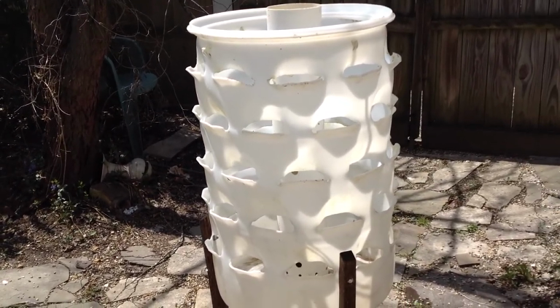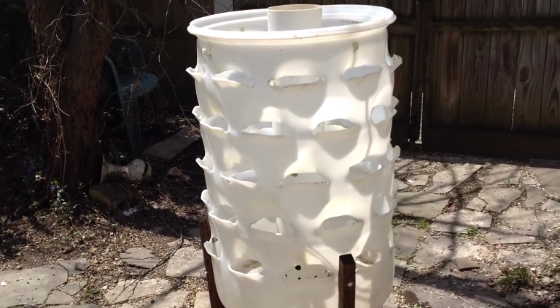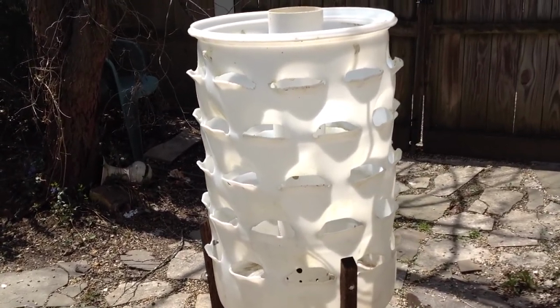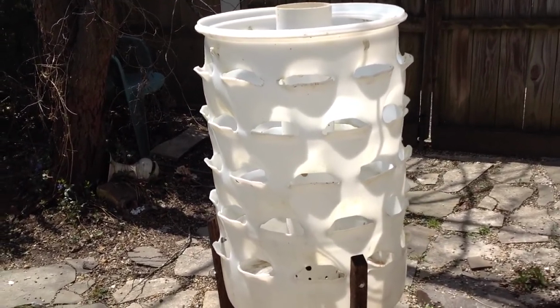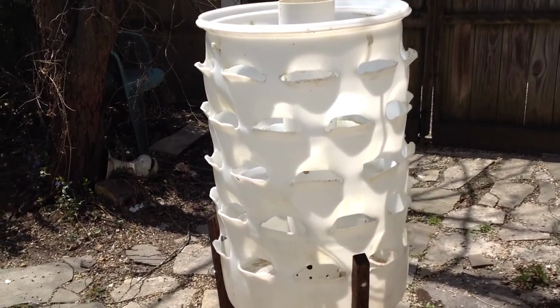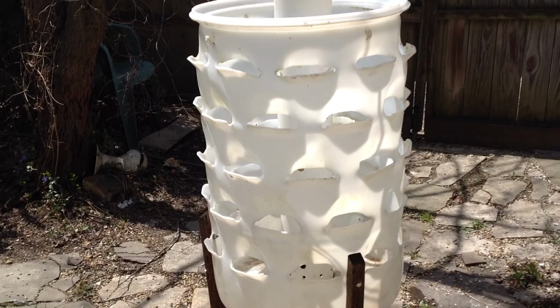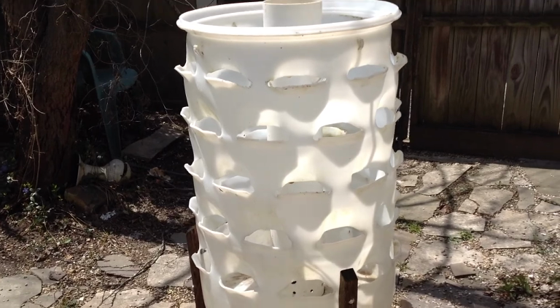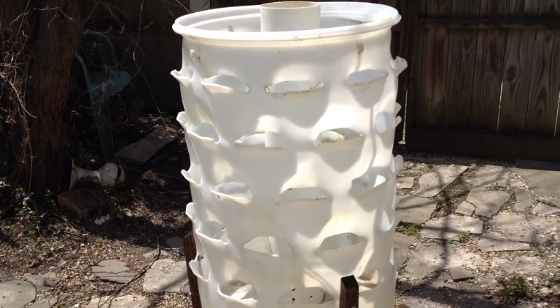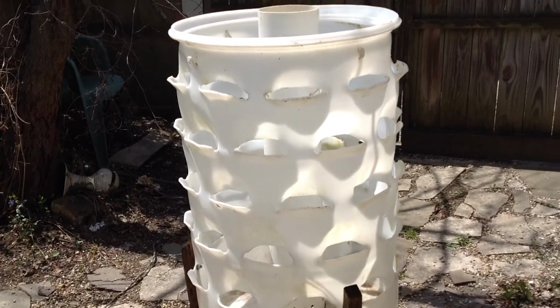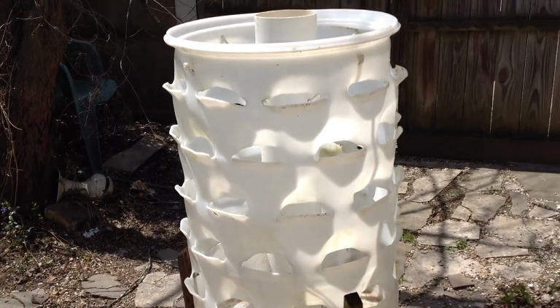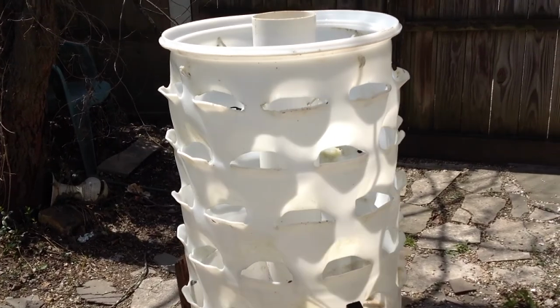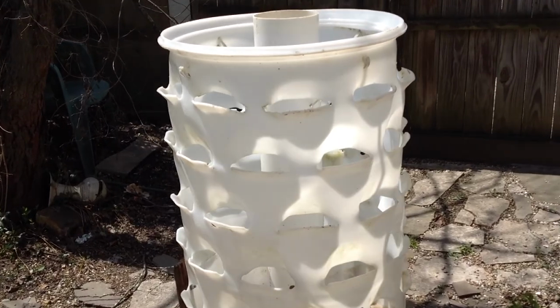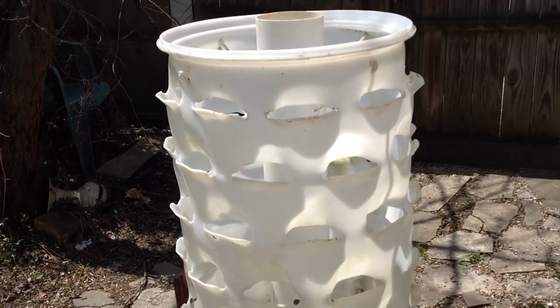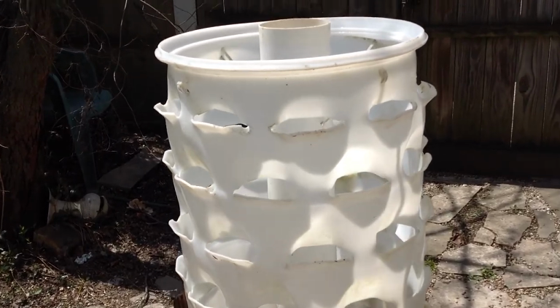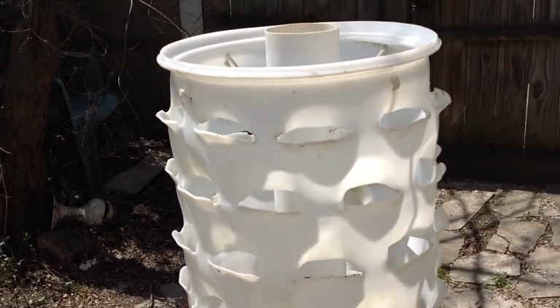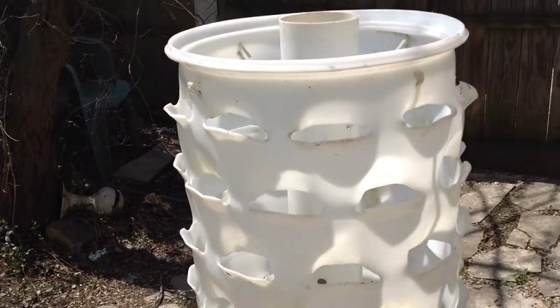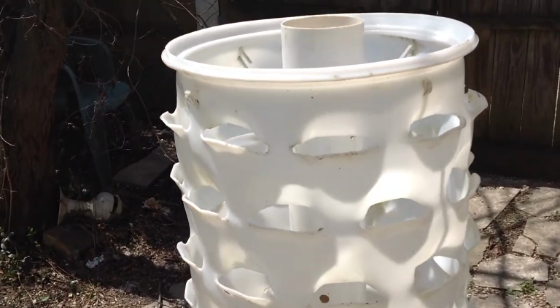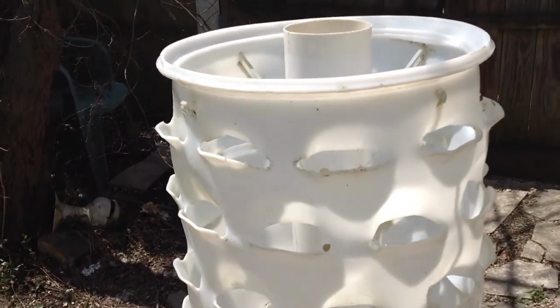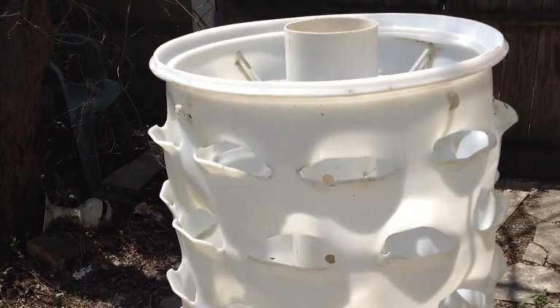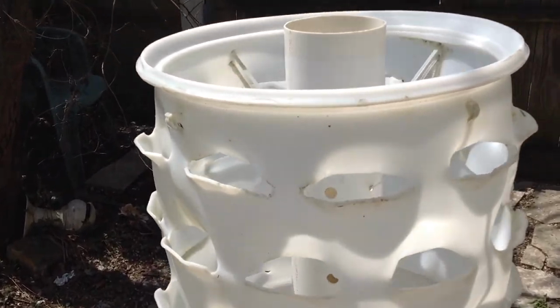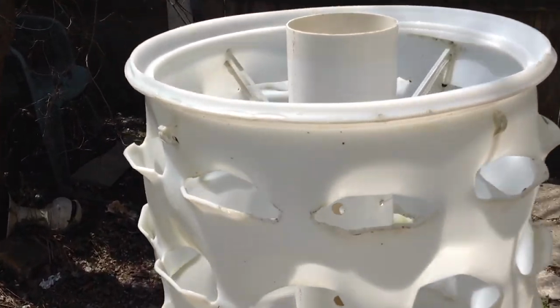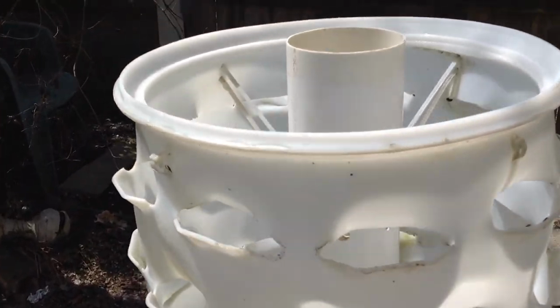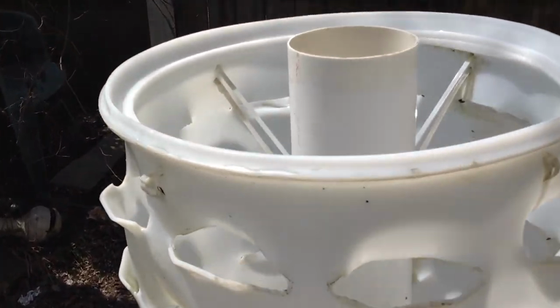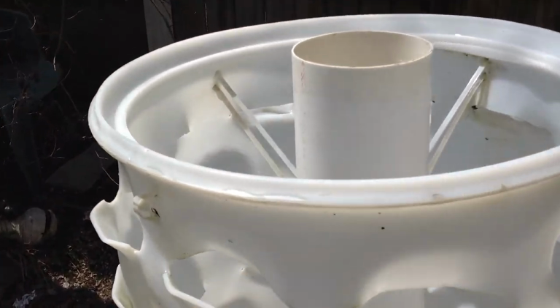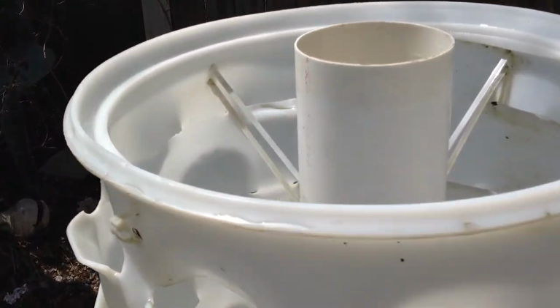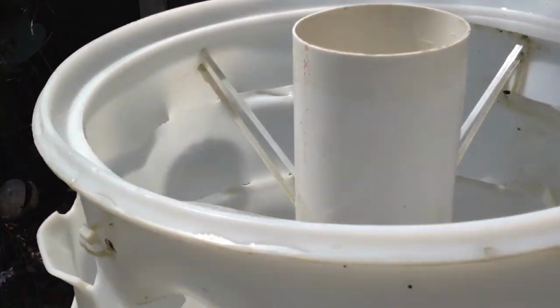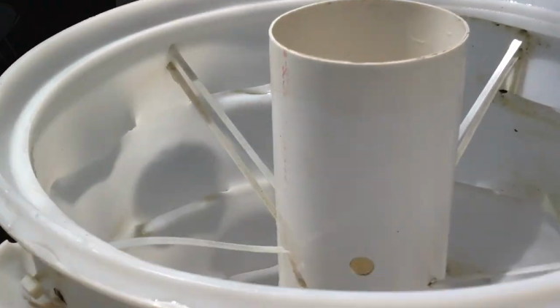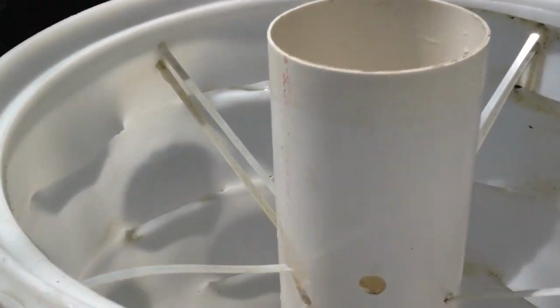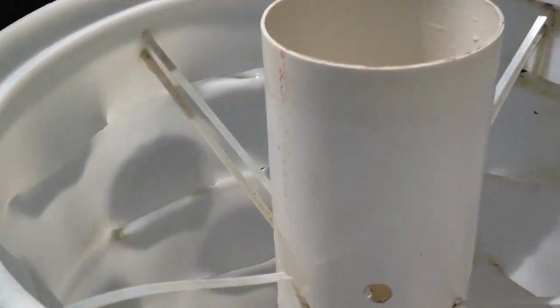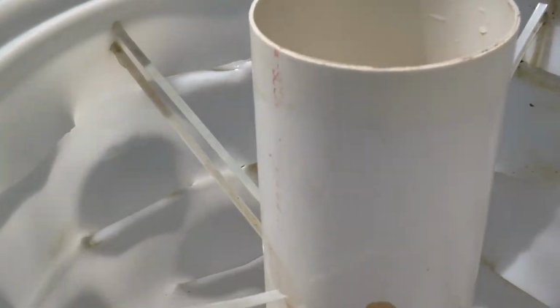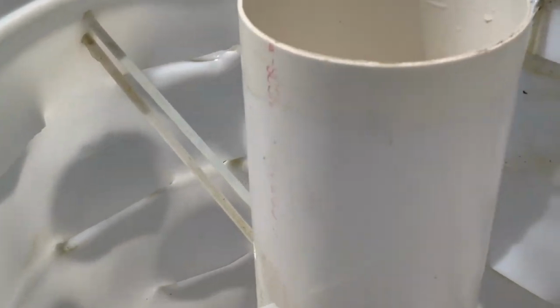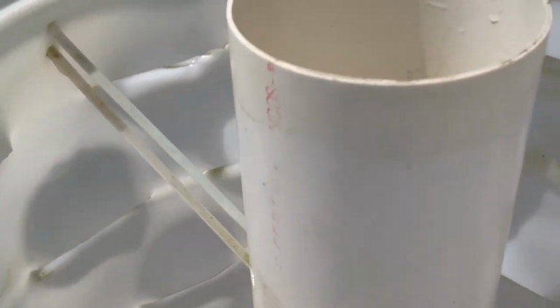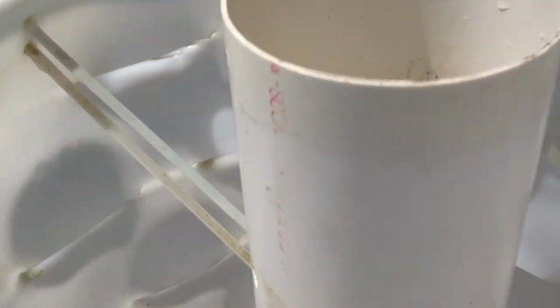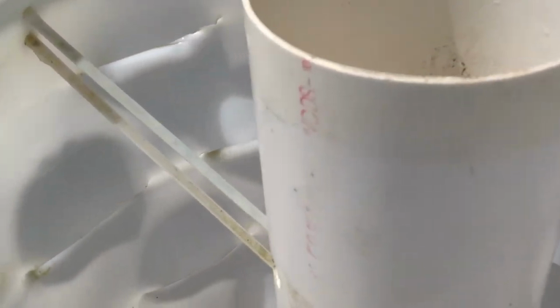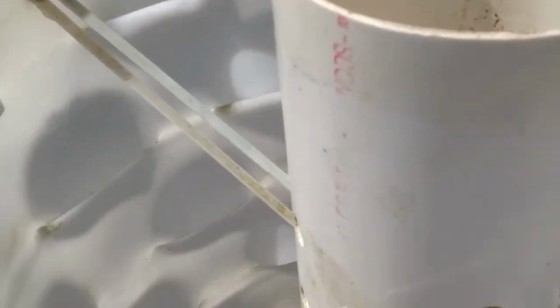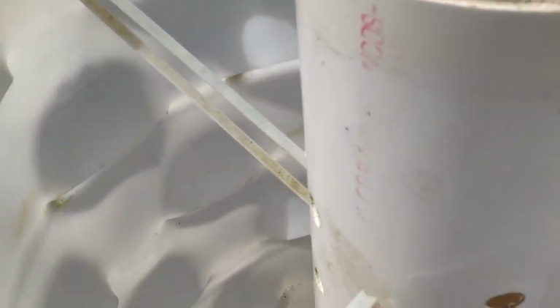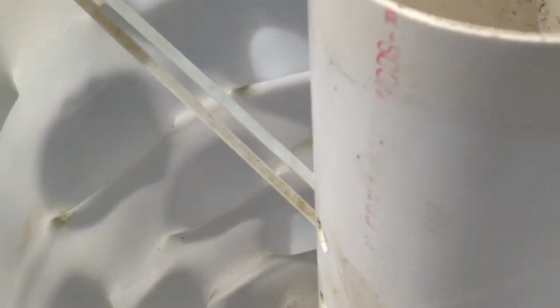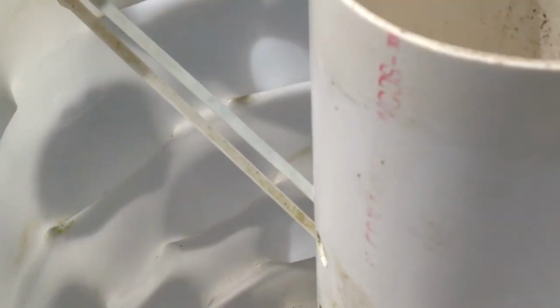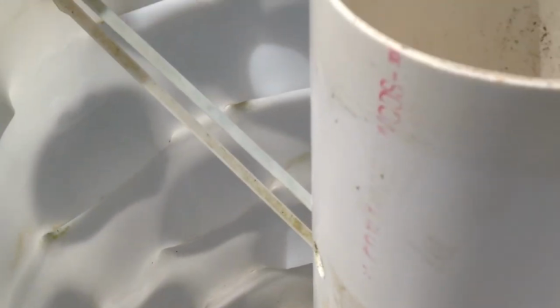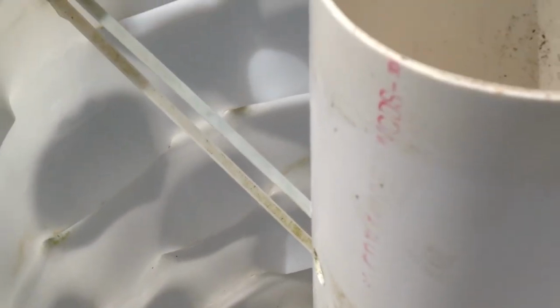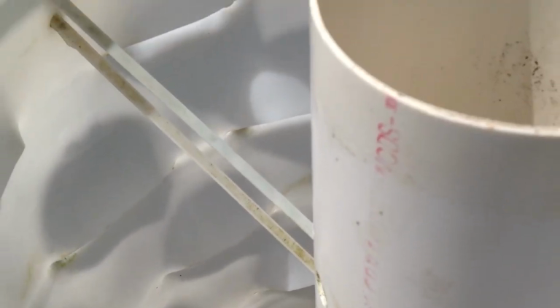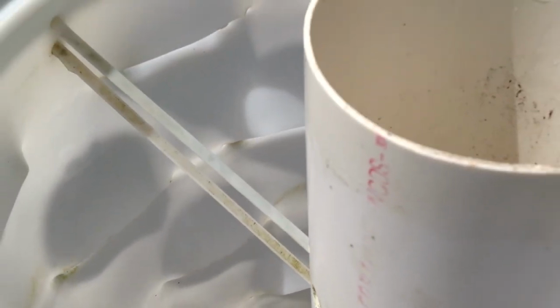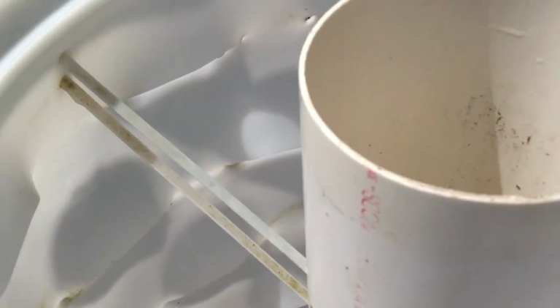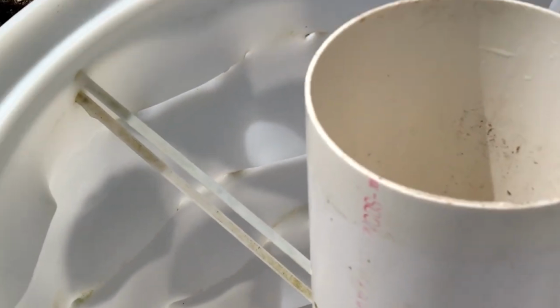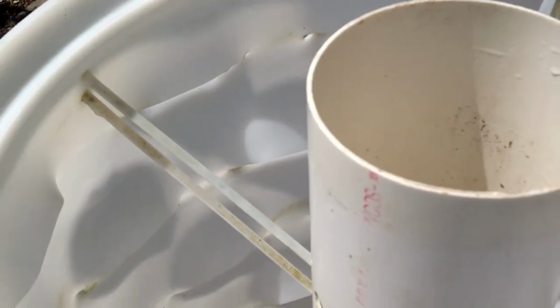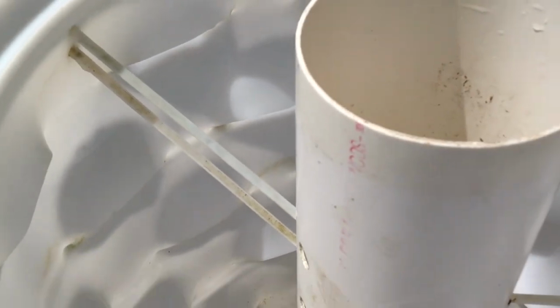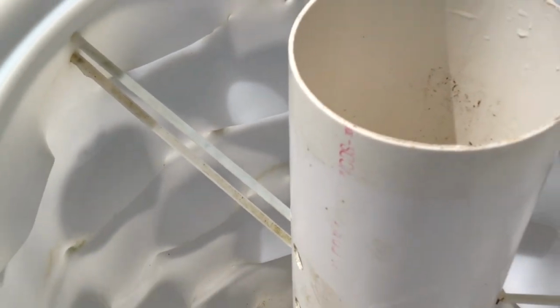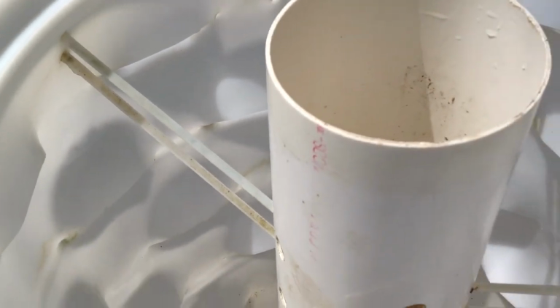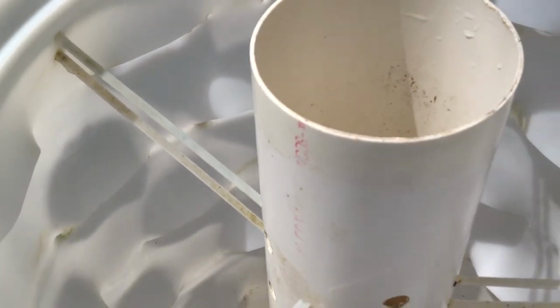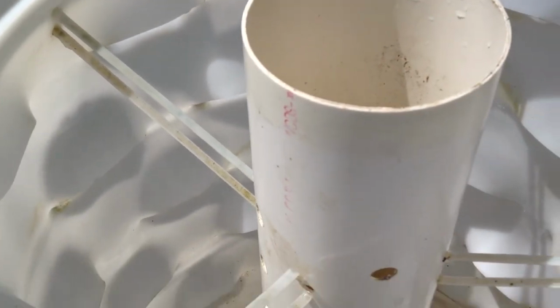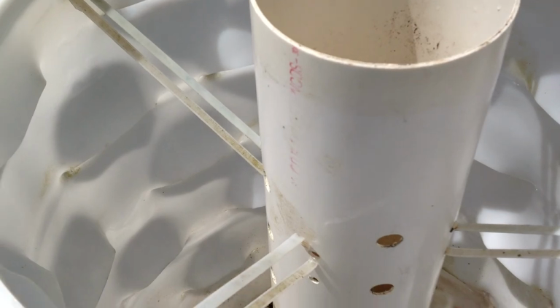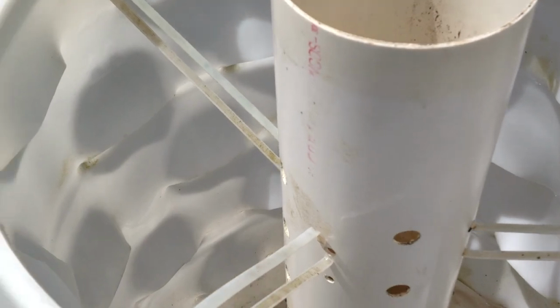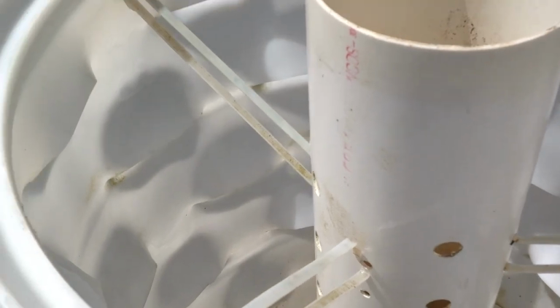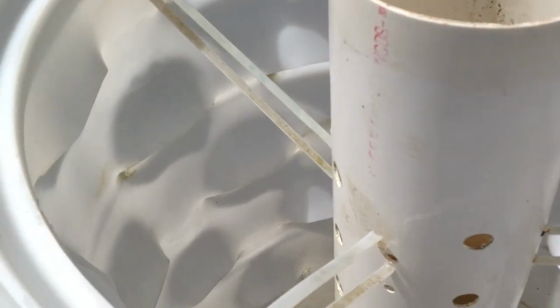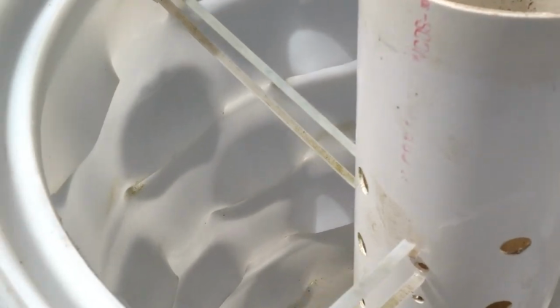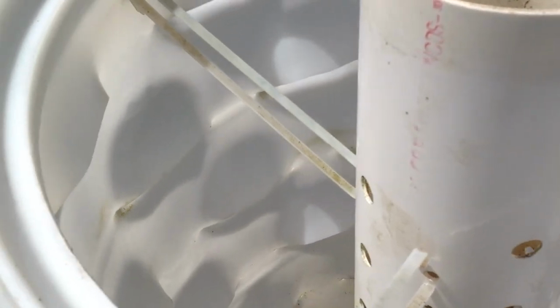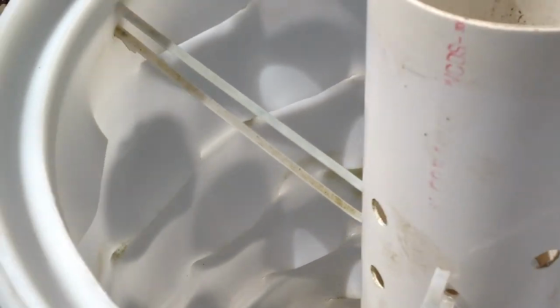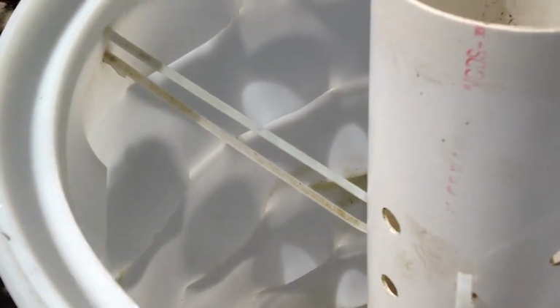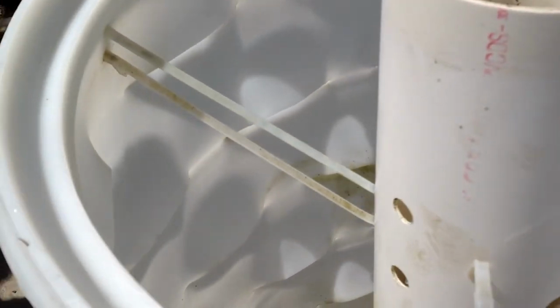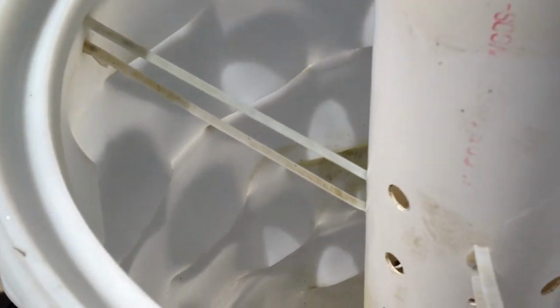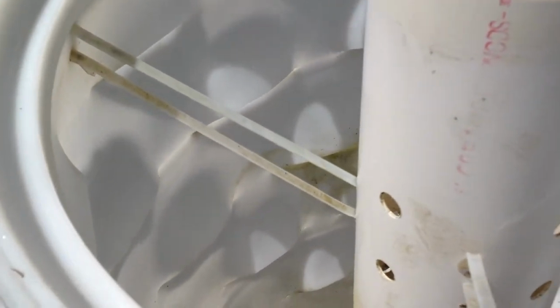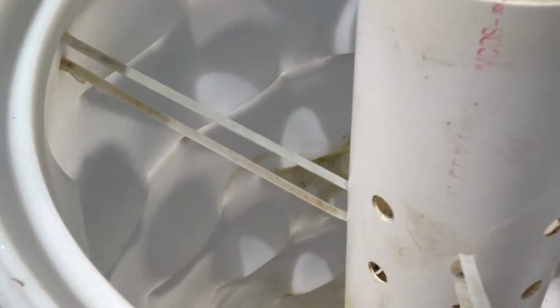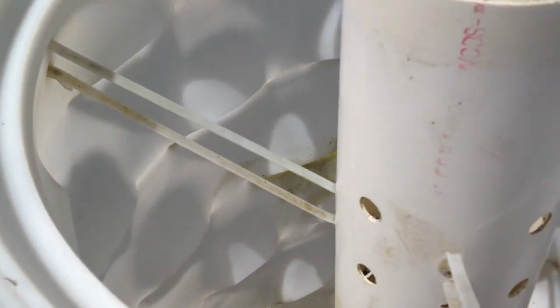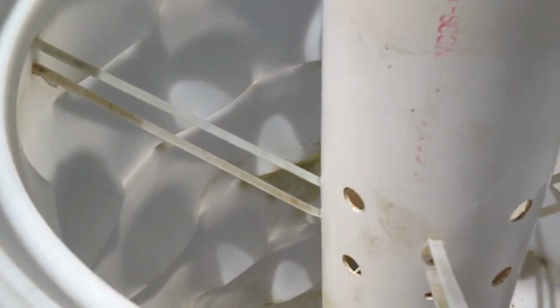And also, once this is filled, I can also plant the top of it.